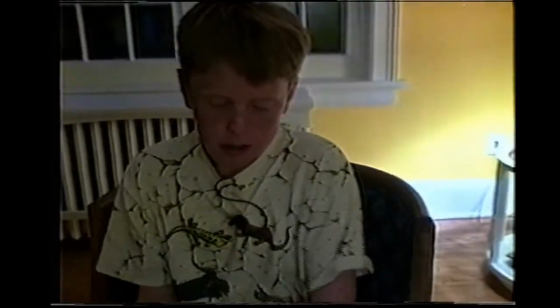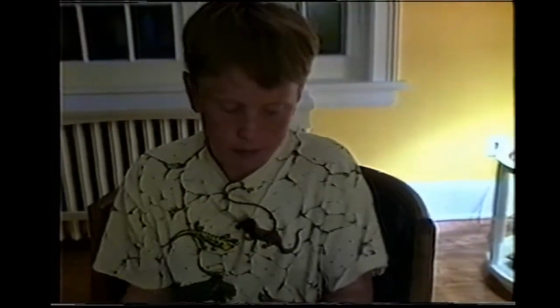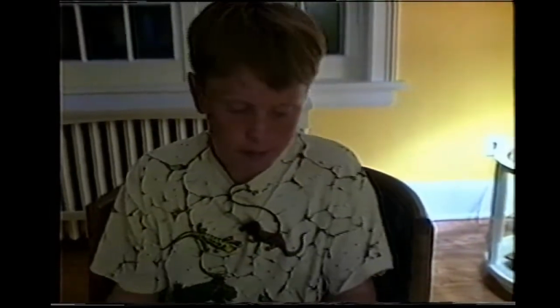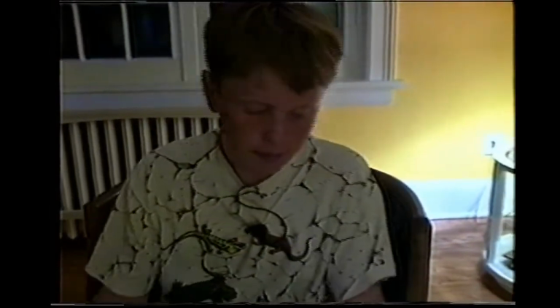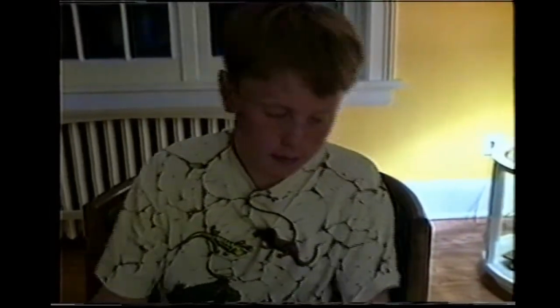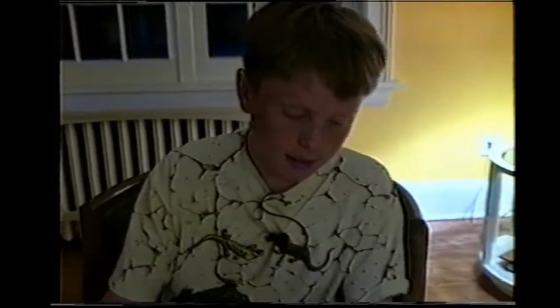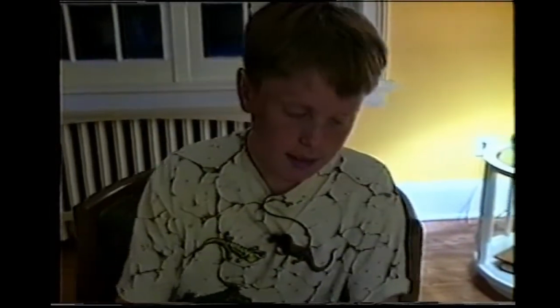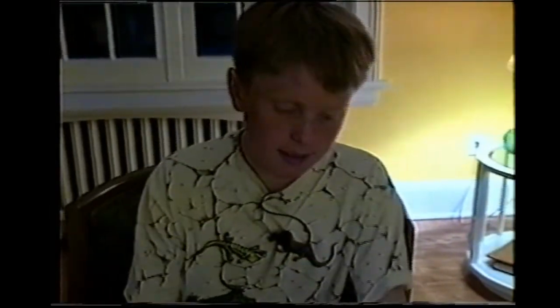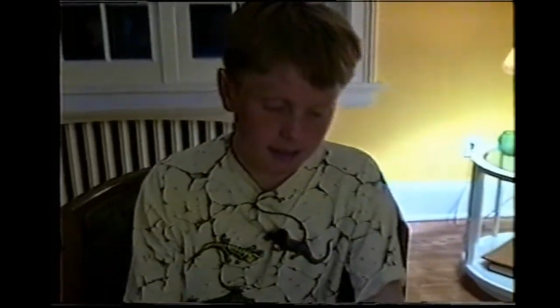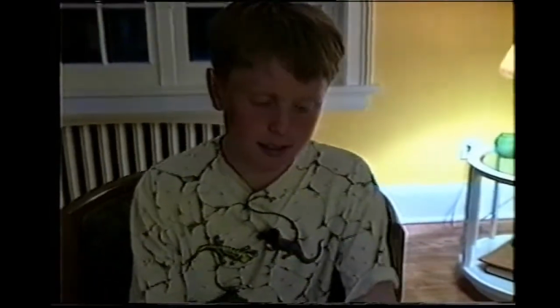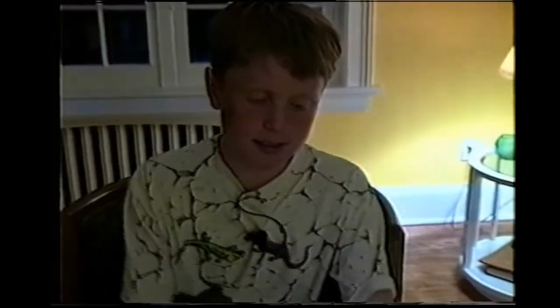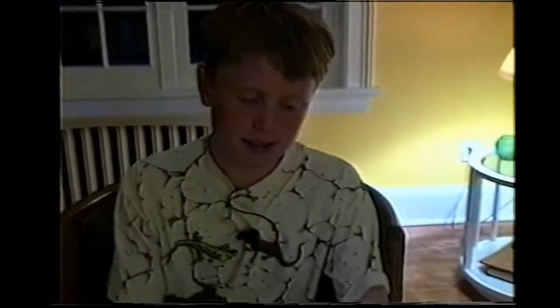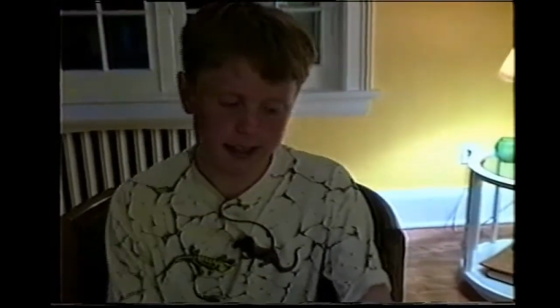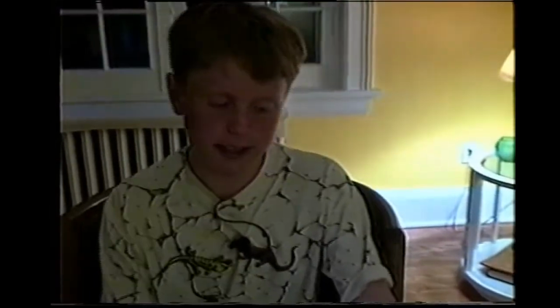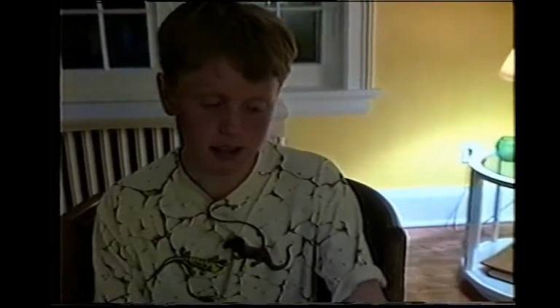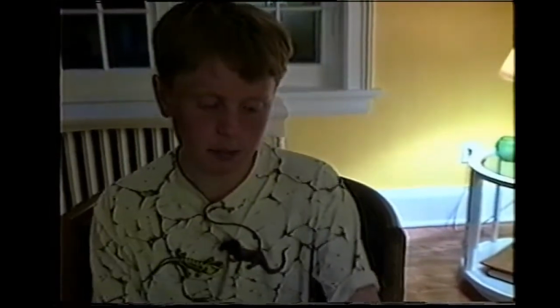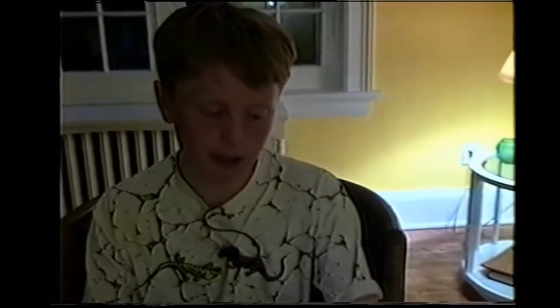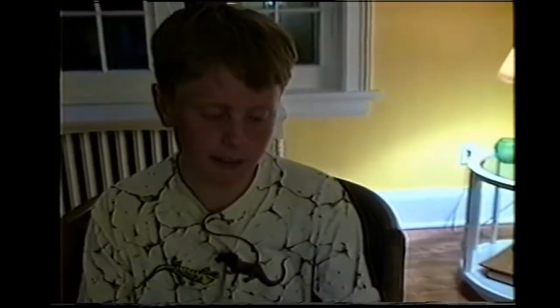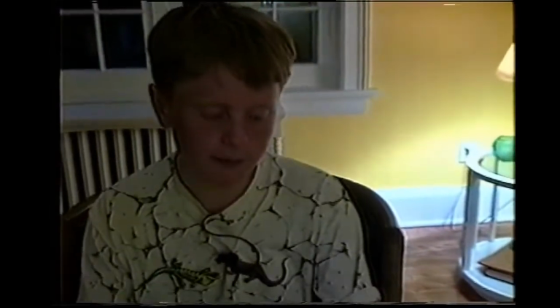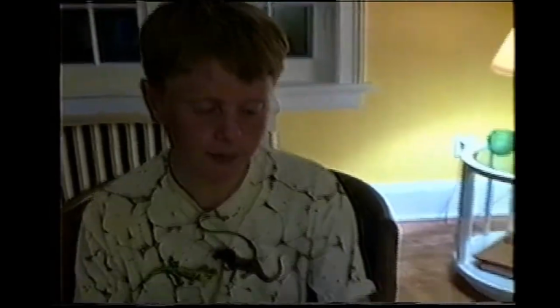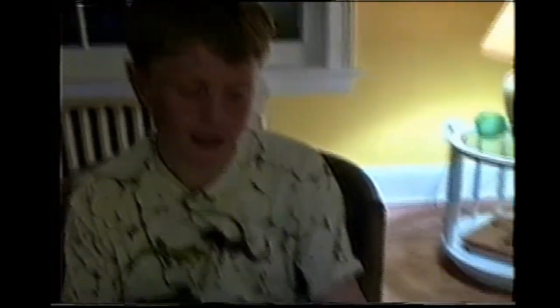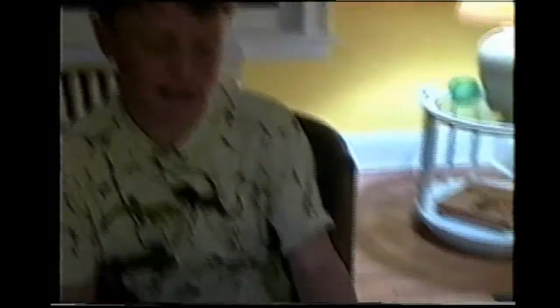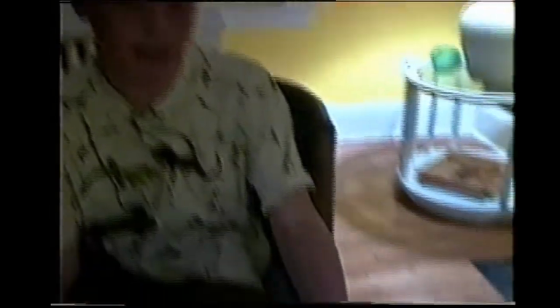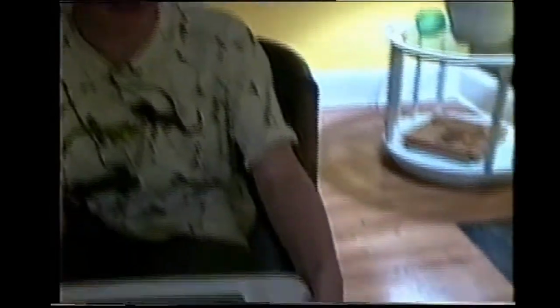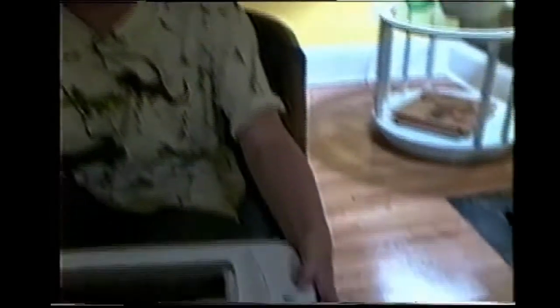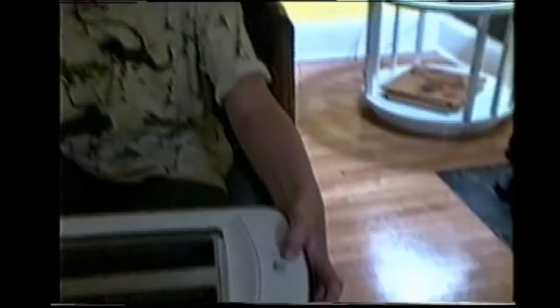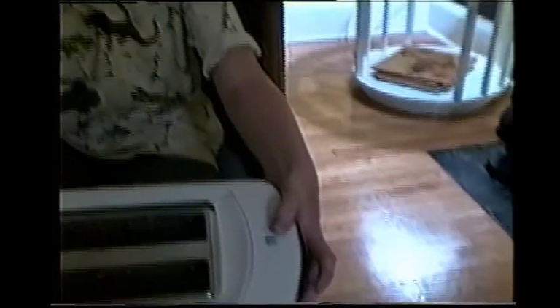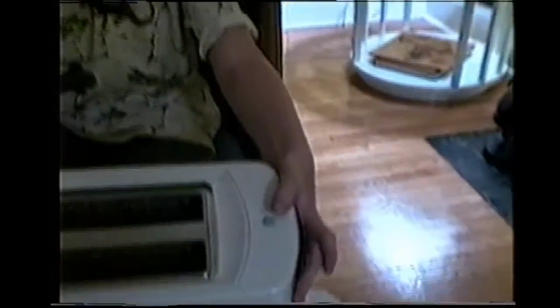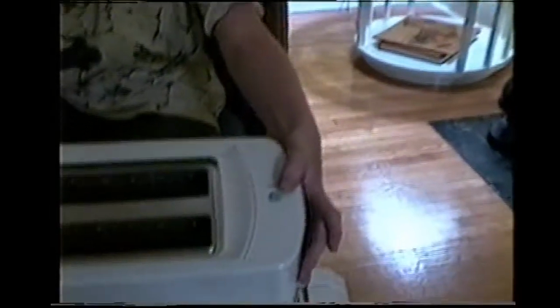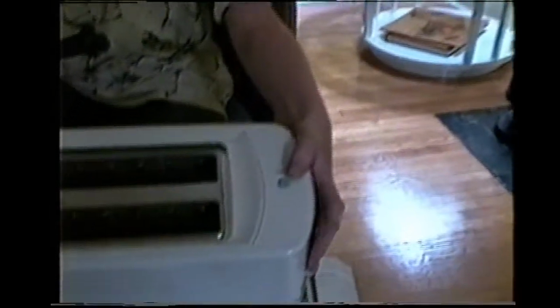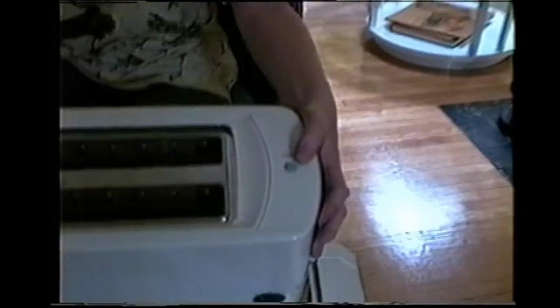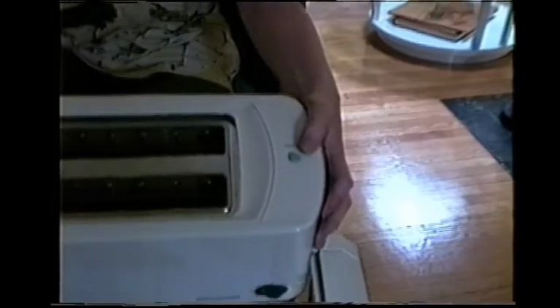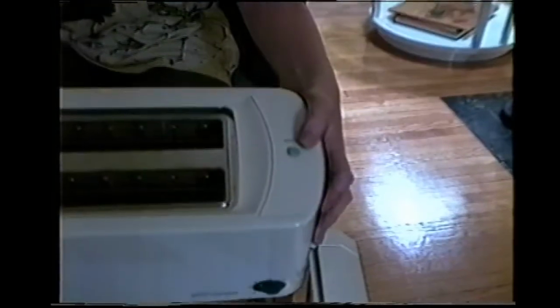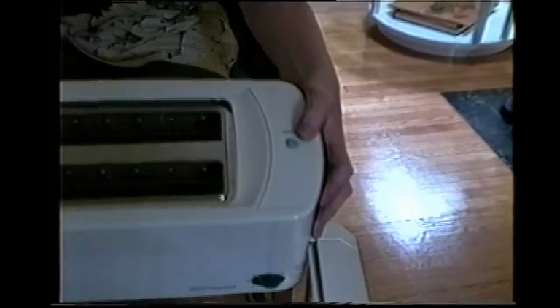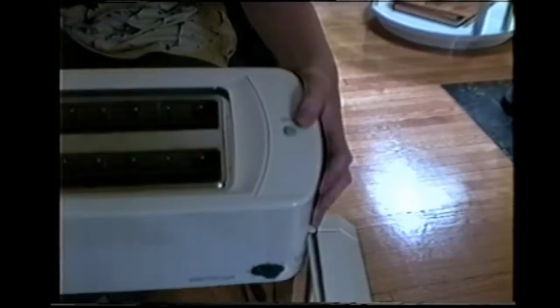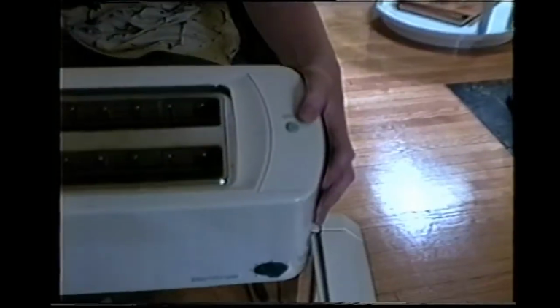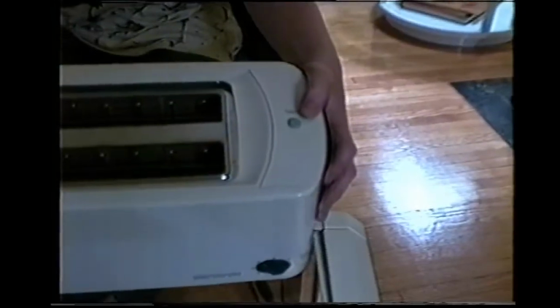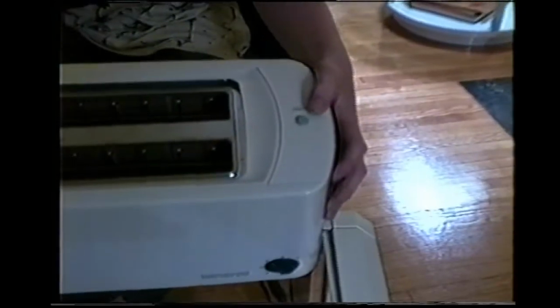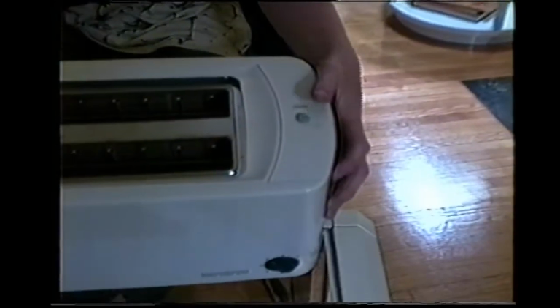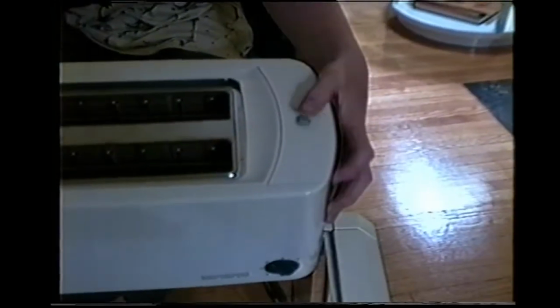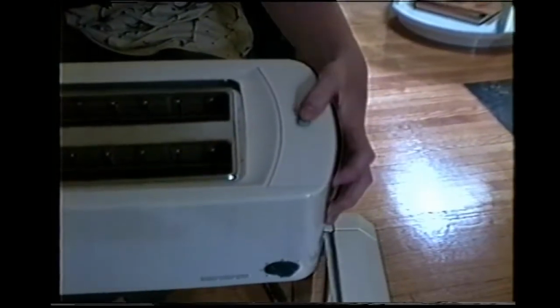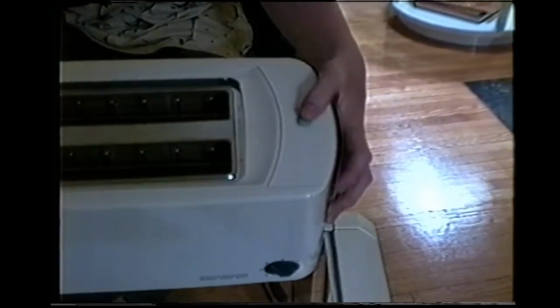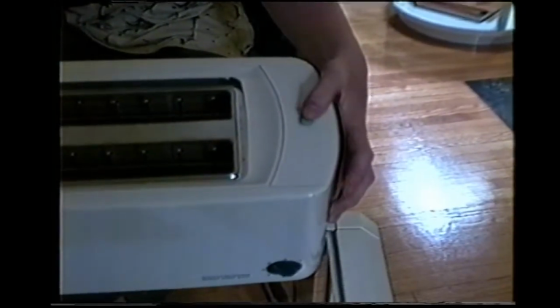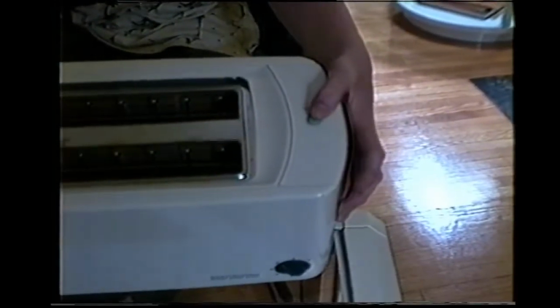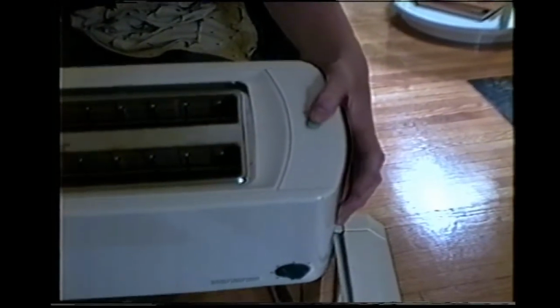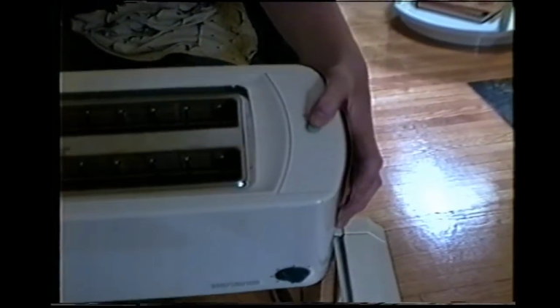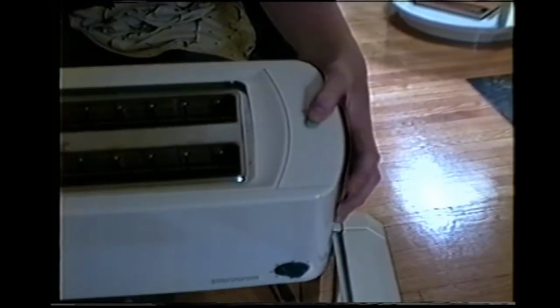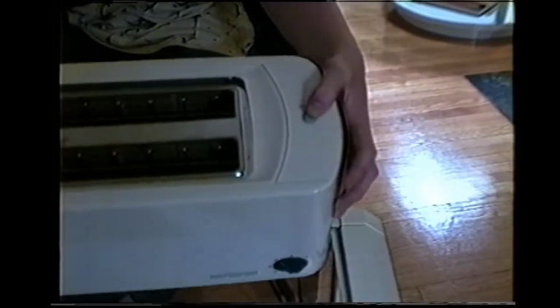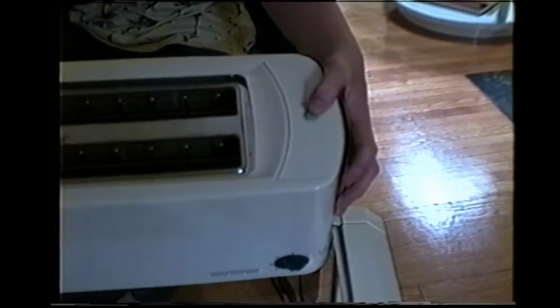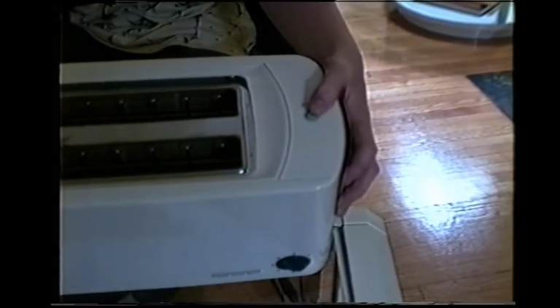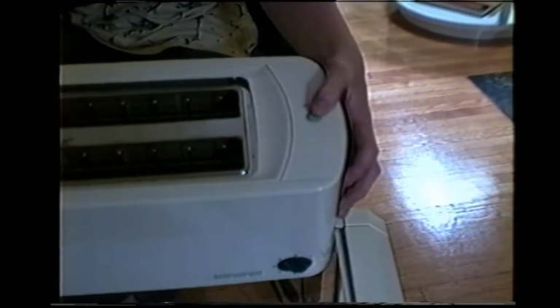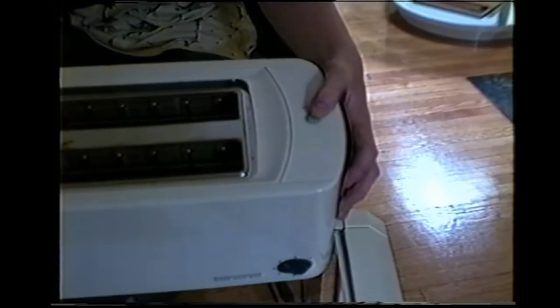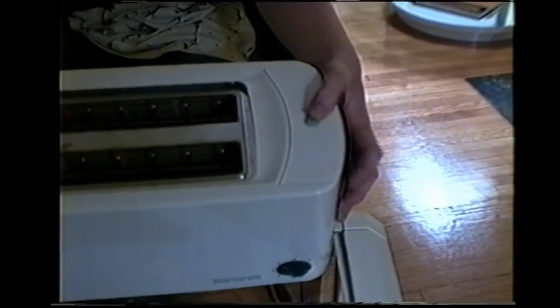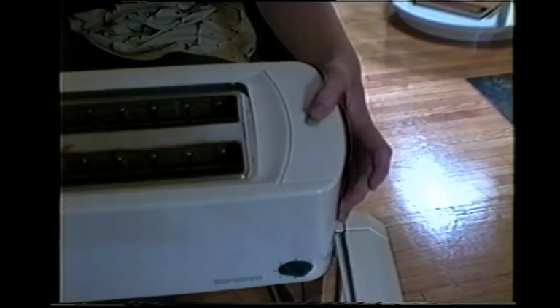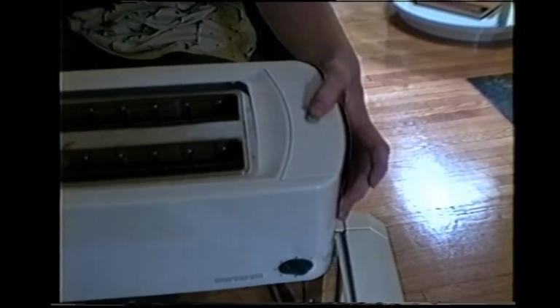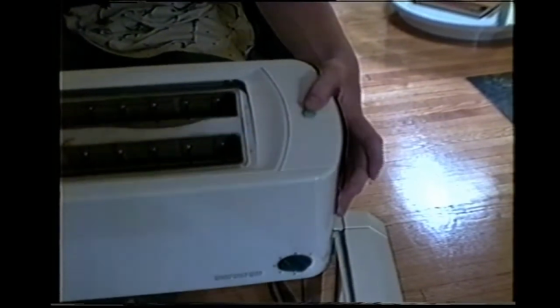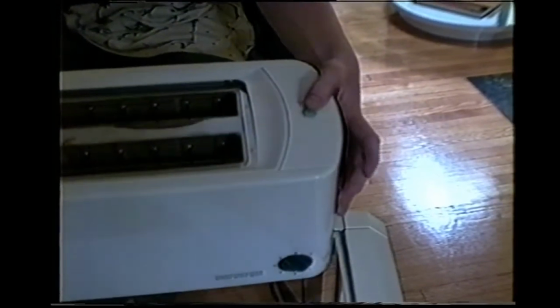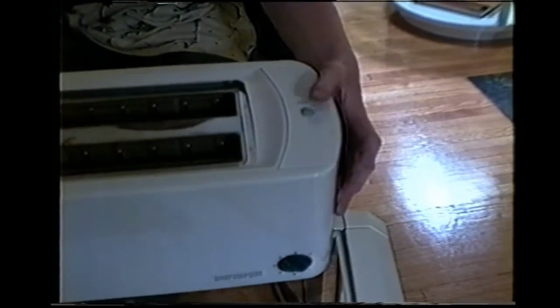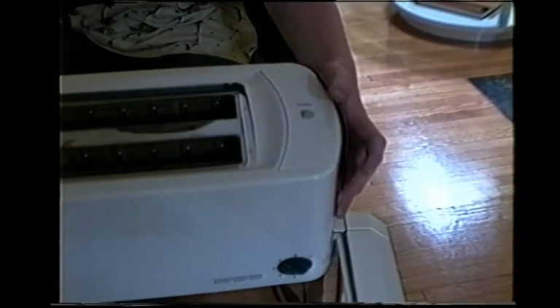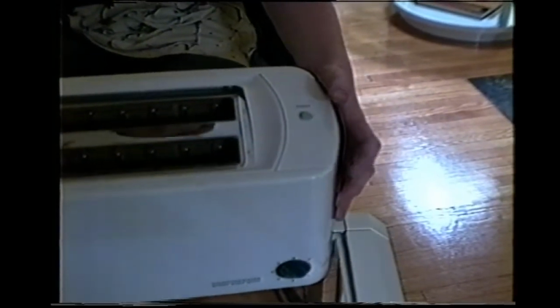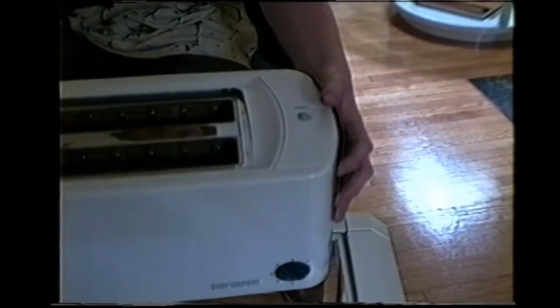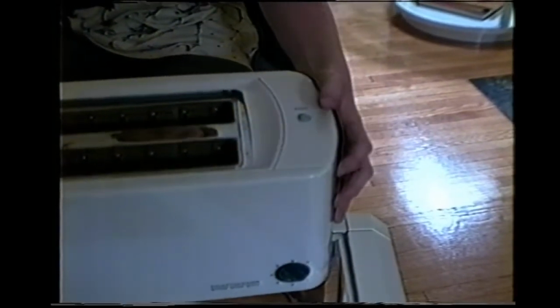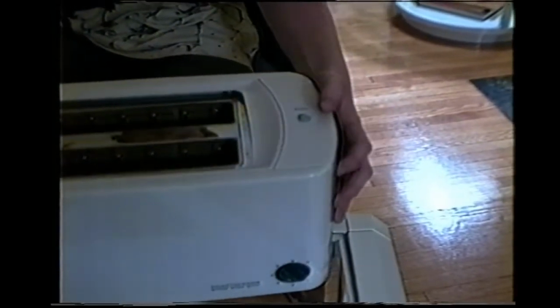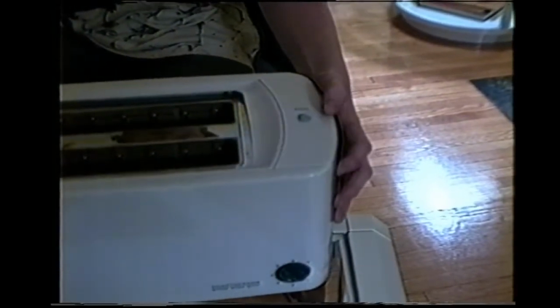This is the cancel button. At any time during the toasting process you can press the cancel button and it will stop the toasting automatically.